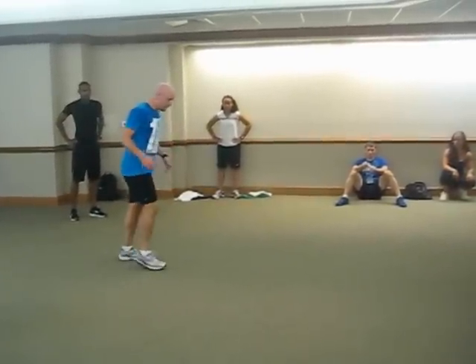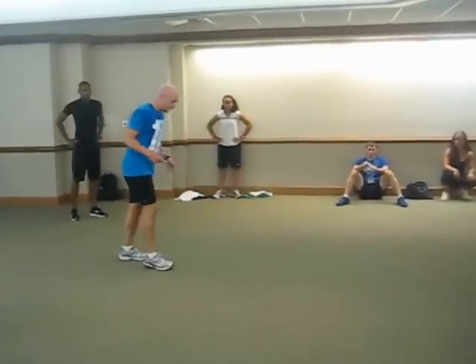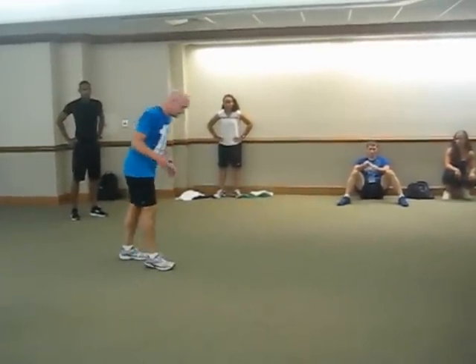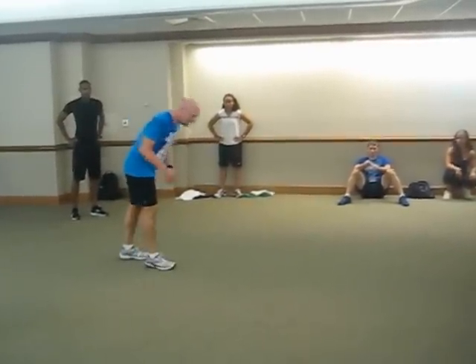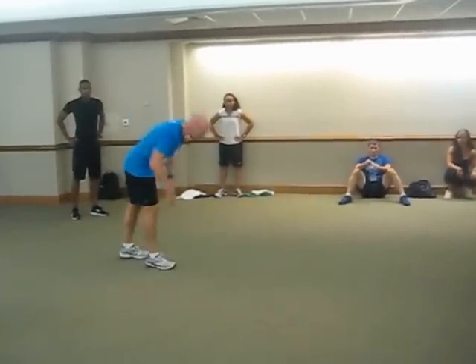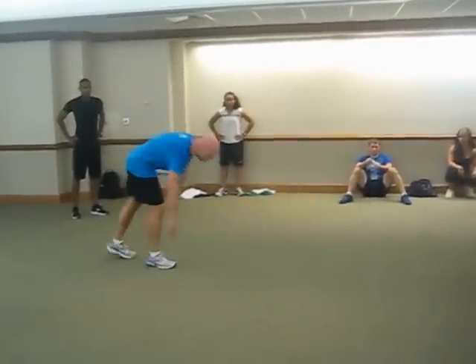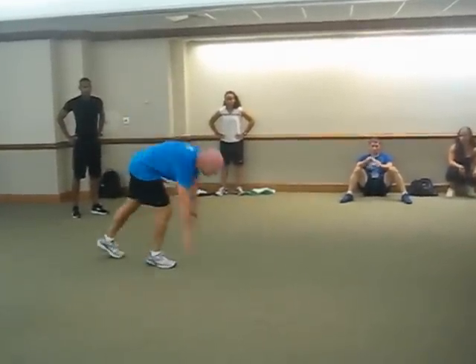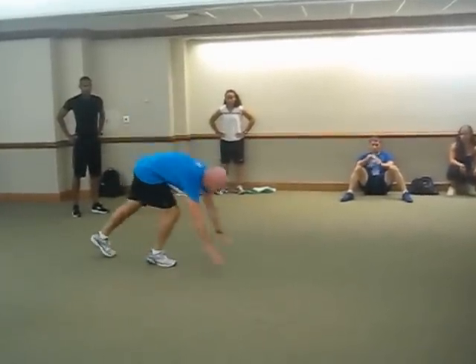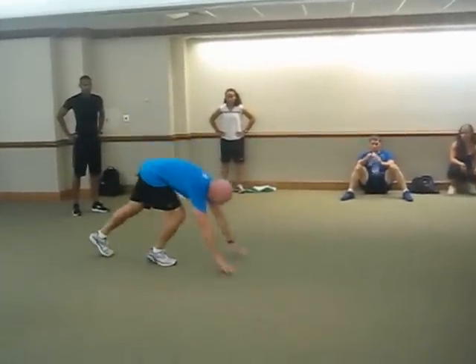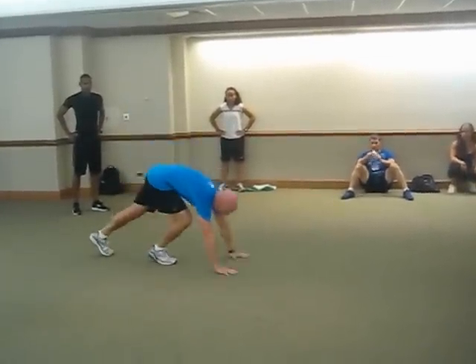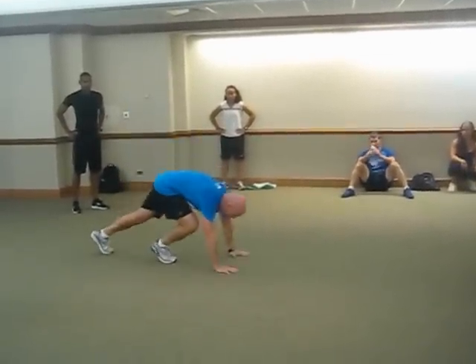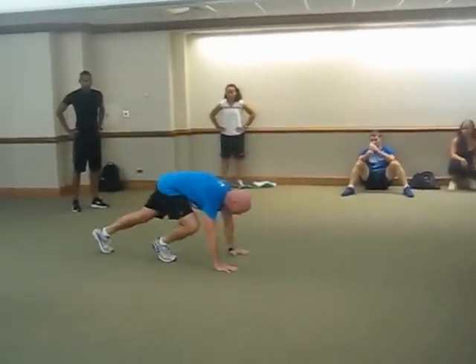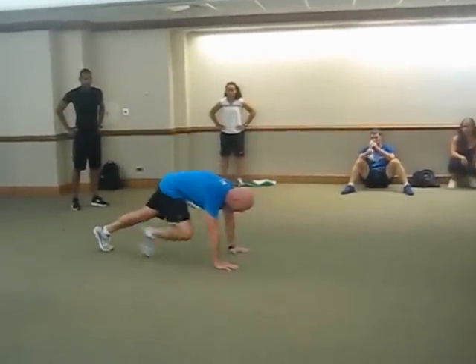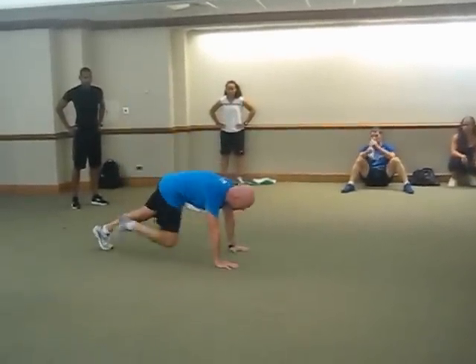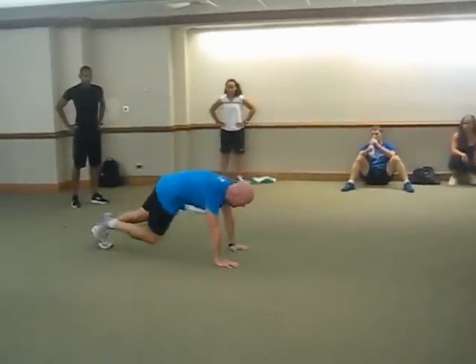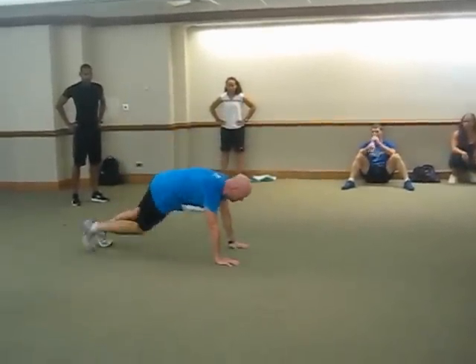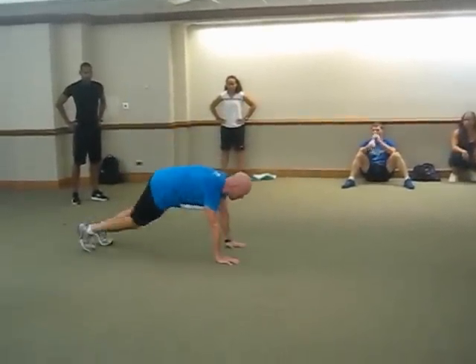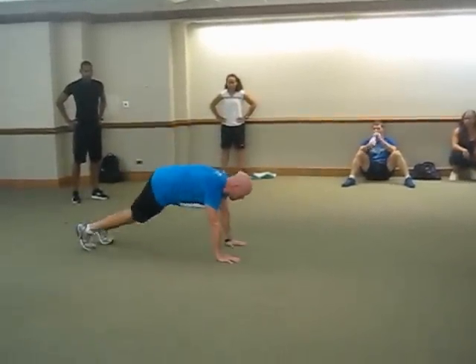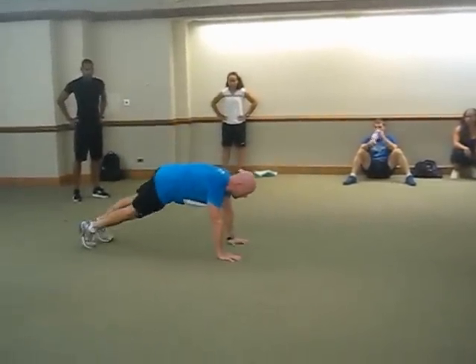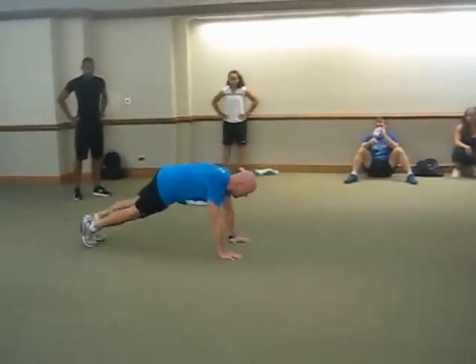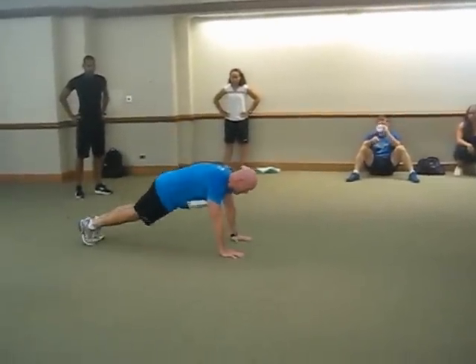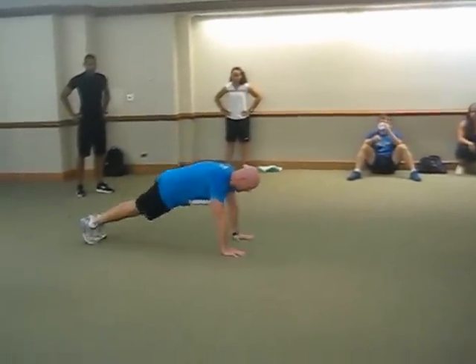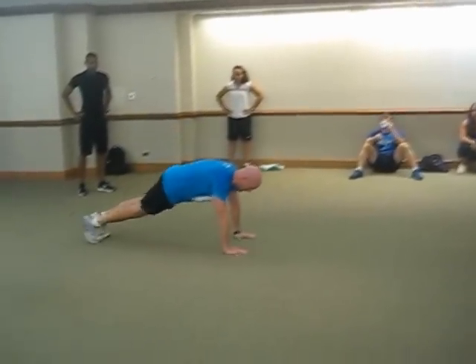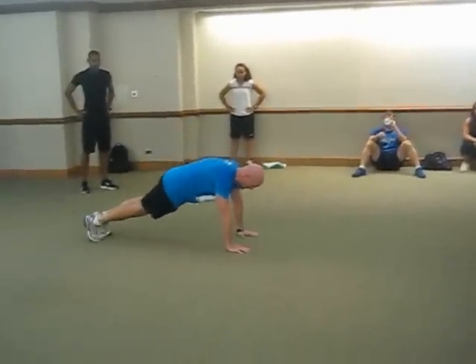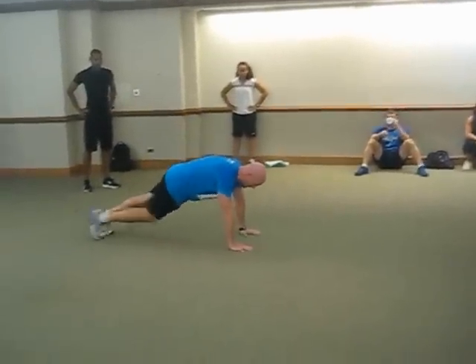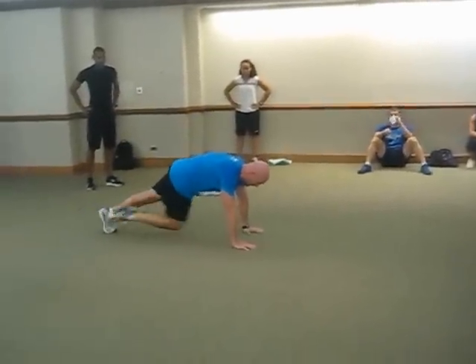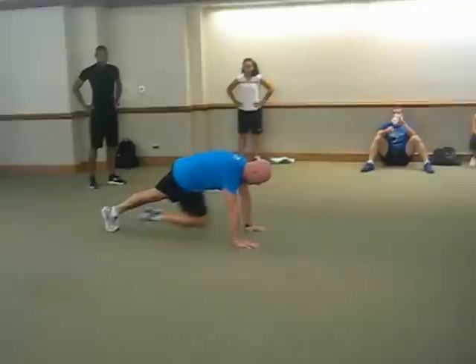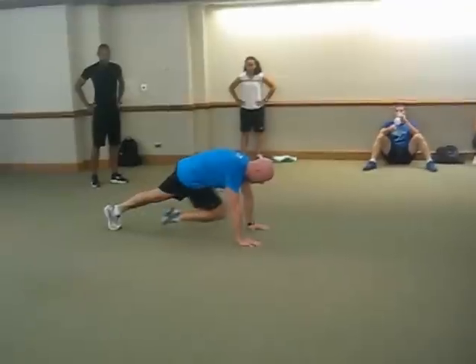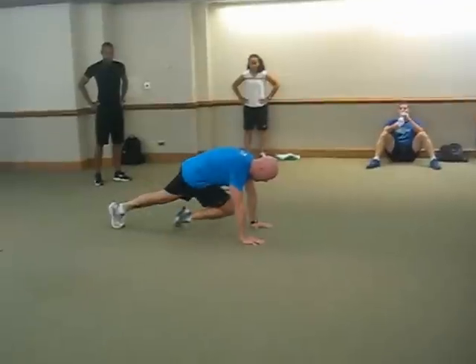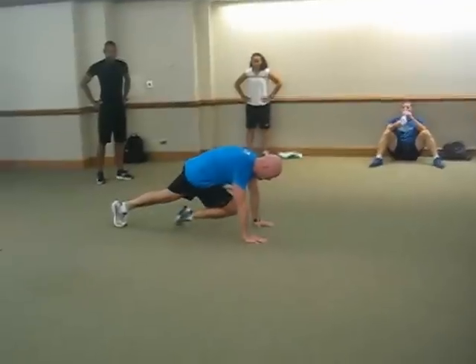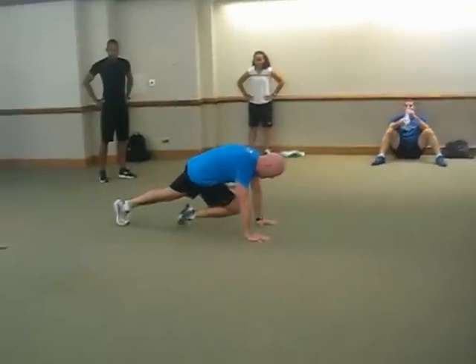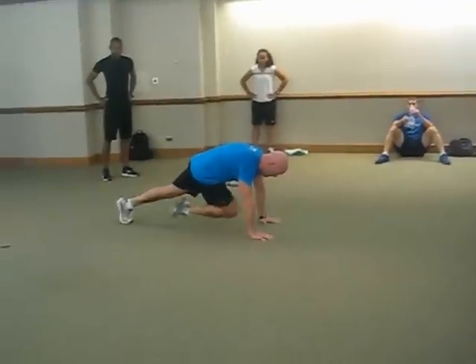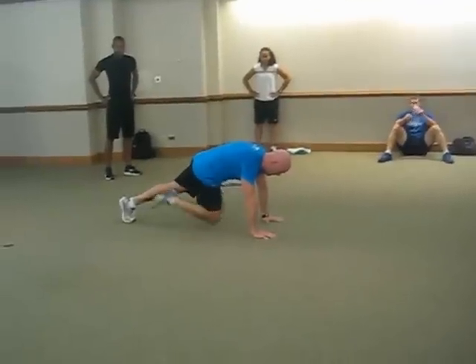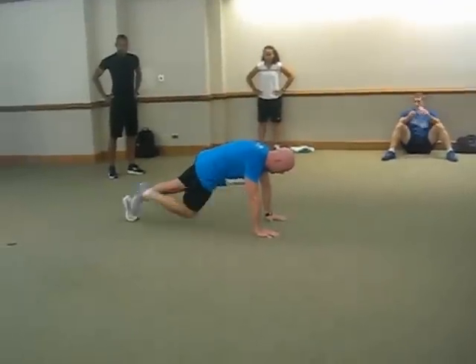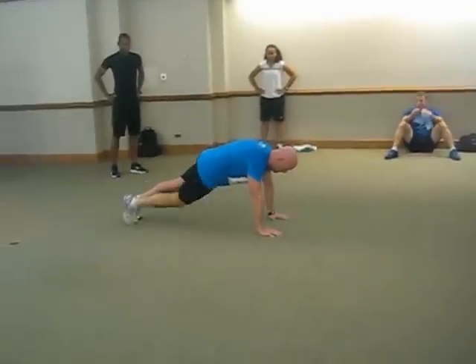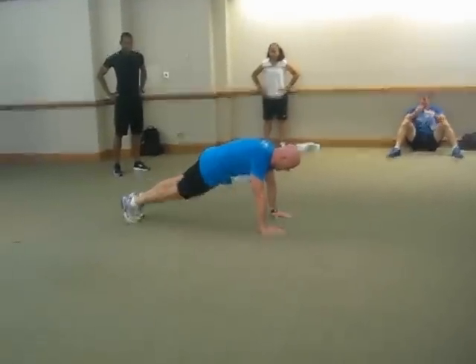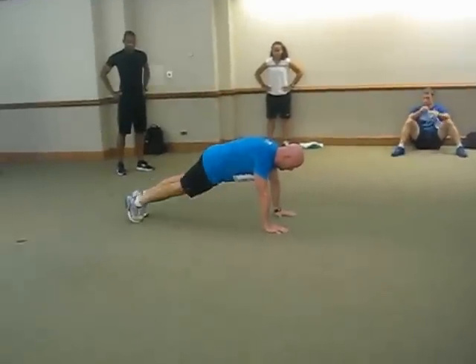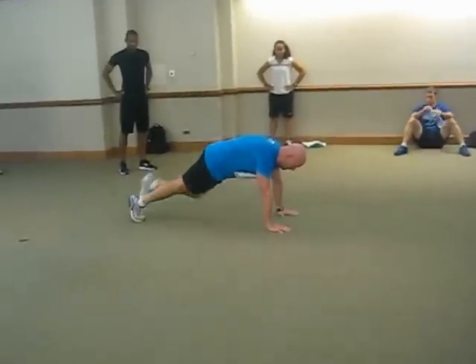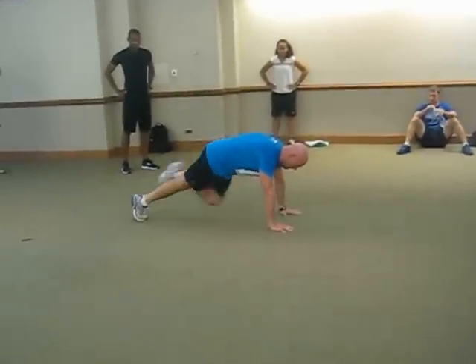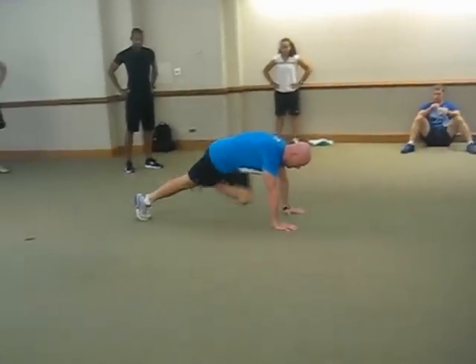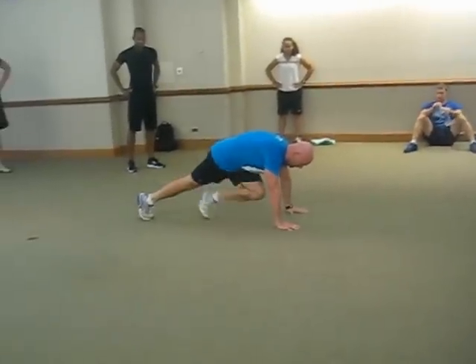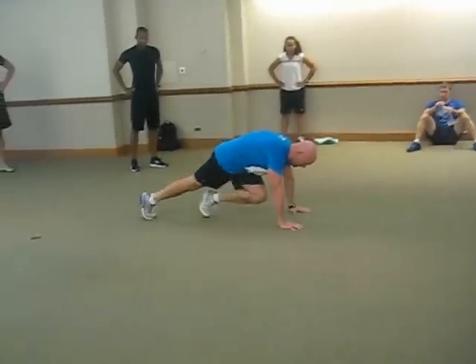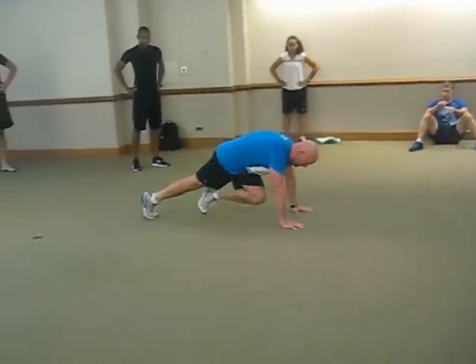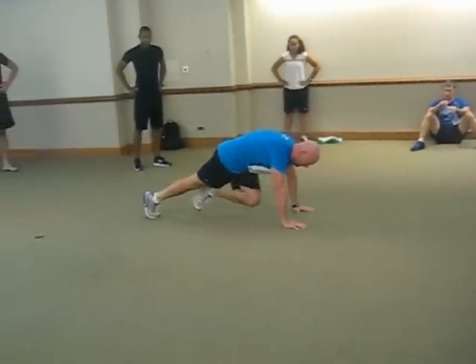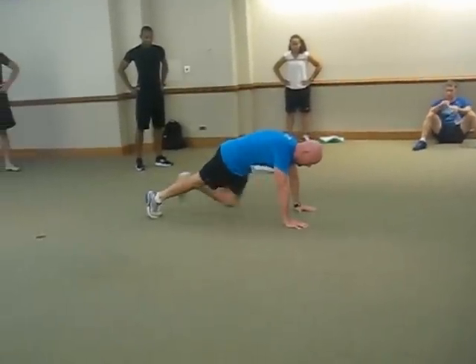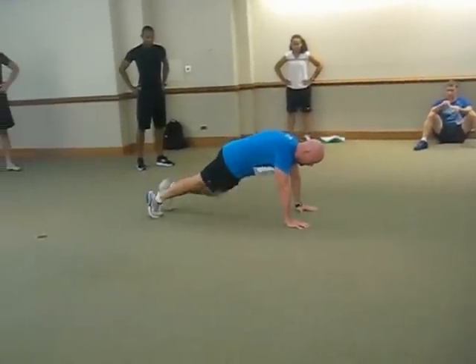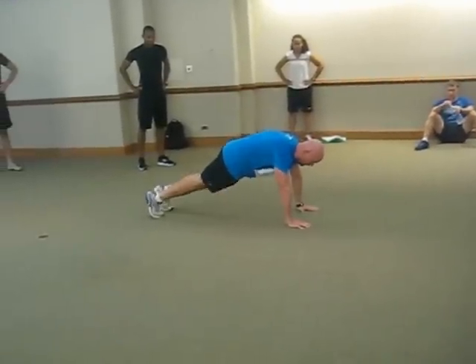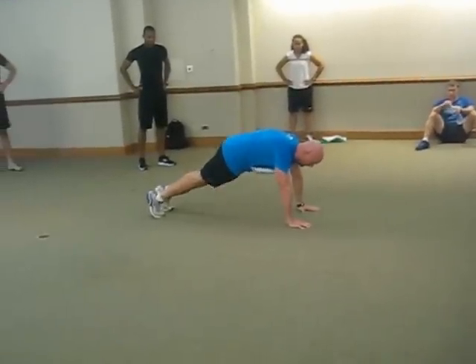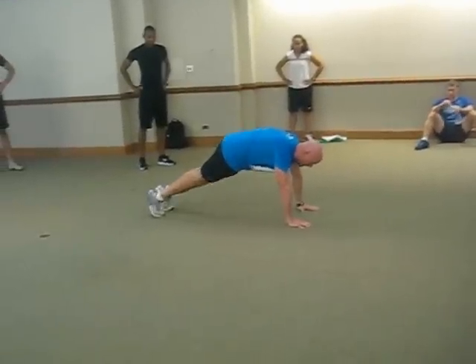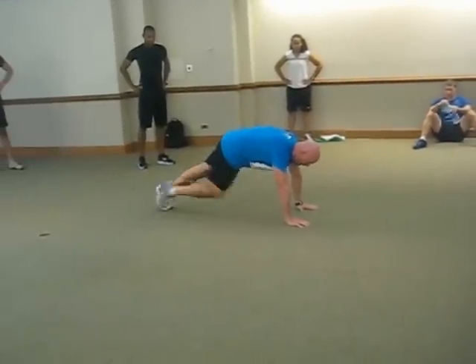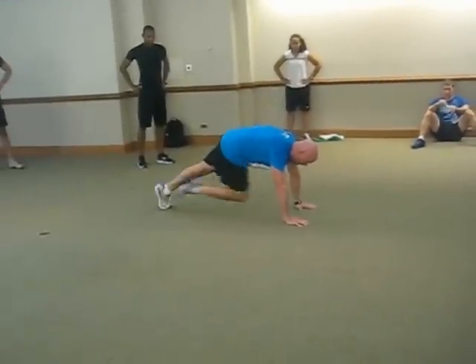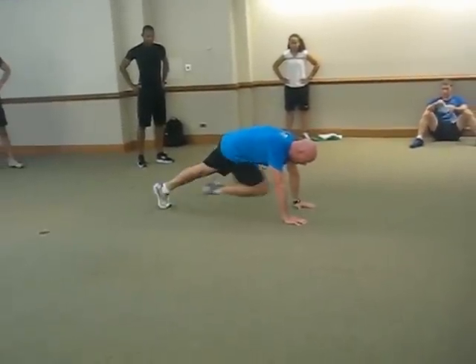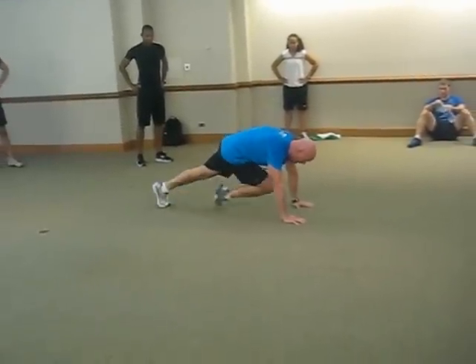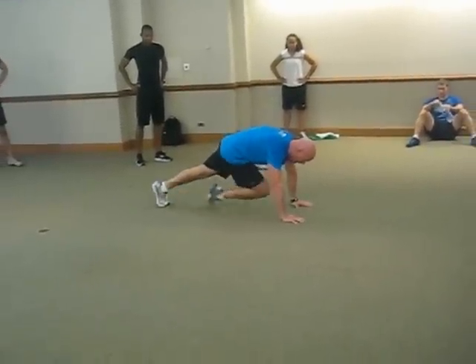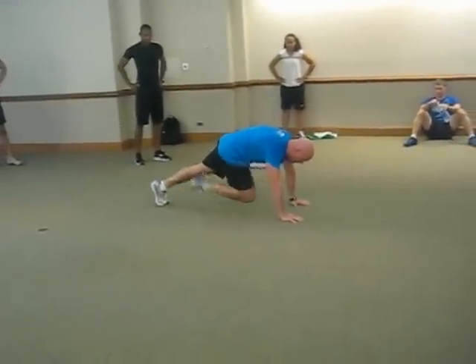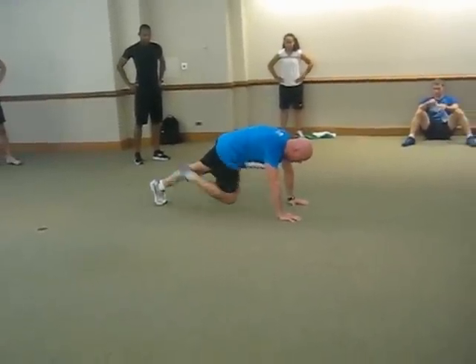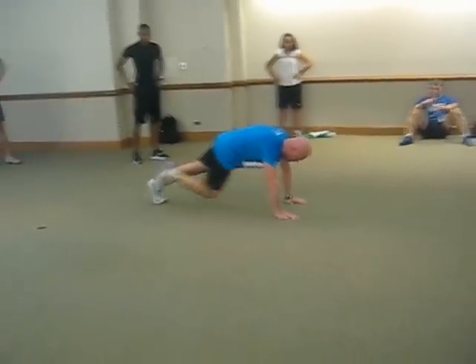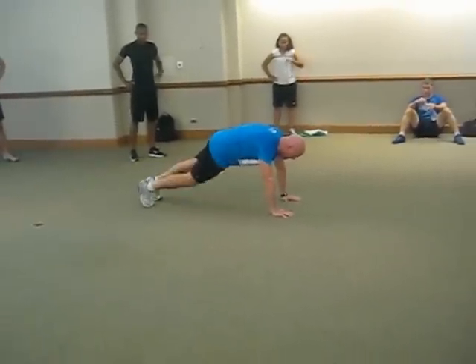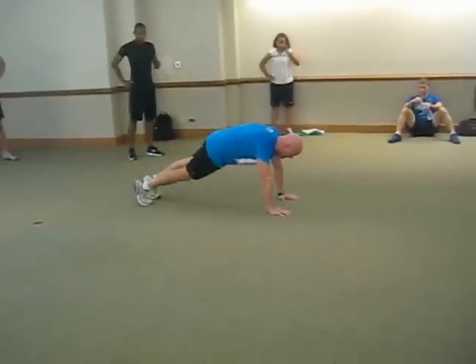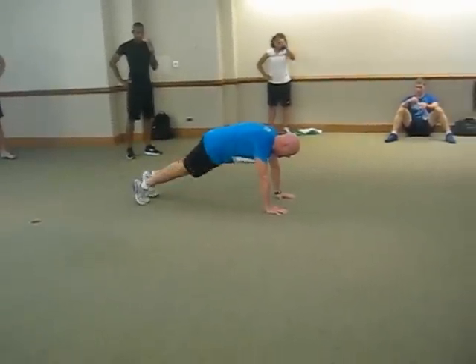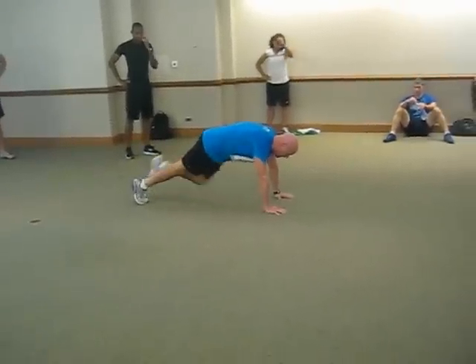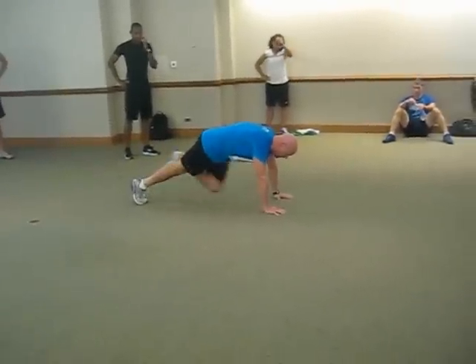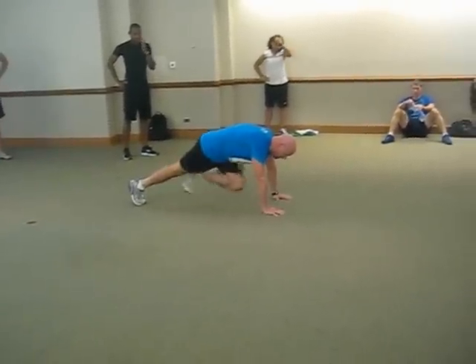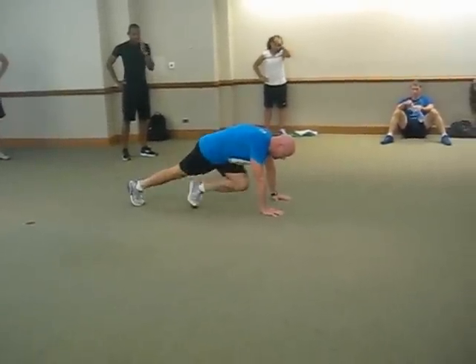Then you go into the cross-body mountain climb — knee in, knee in — three on each side.